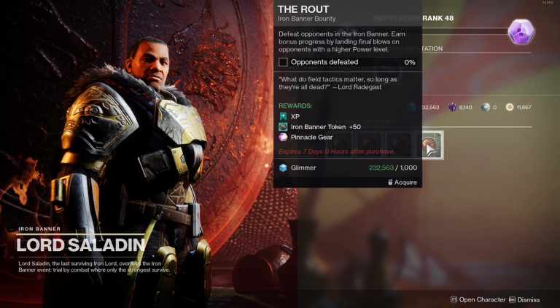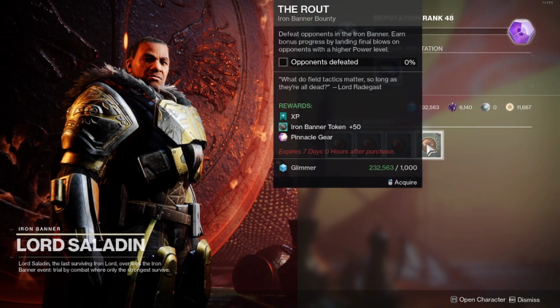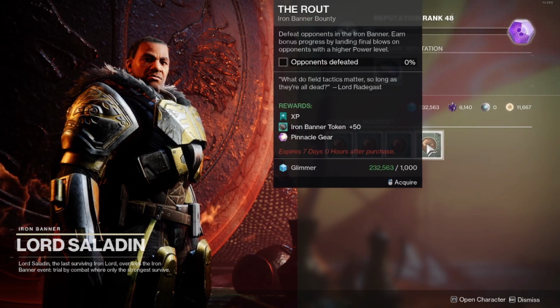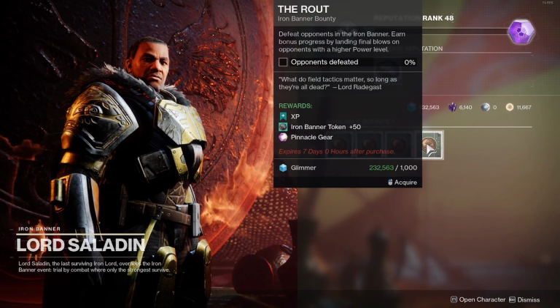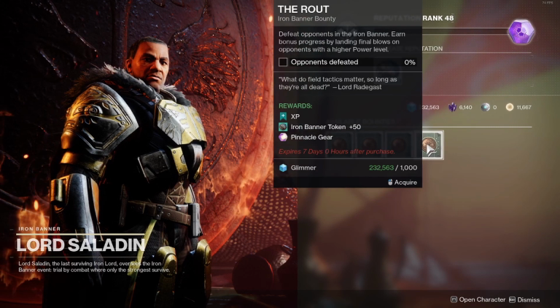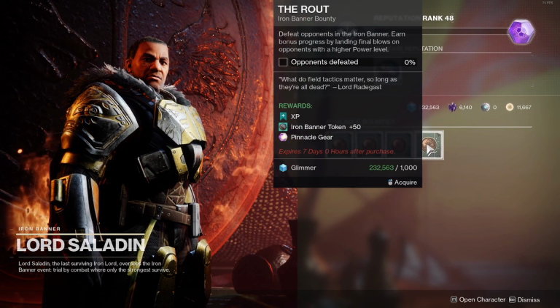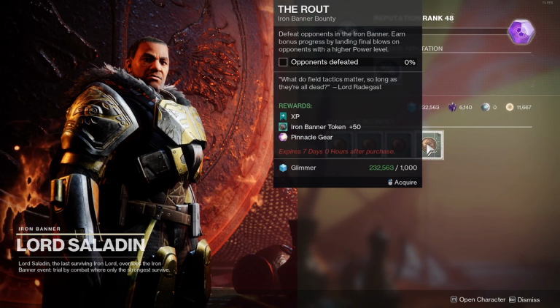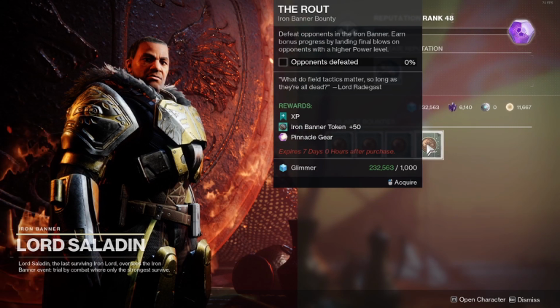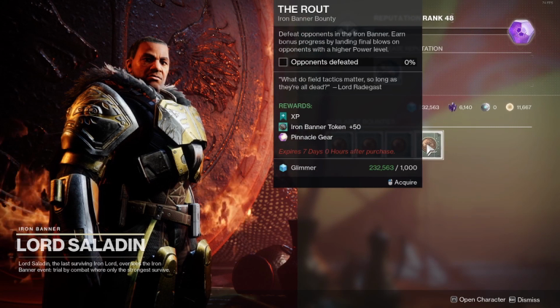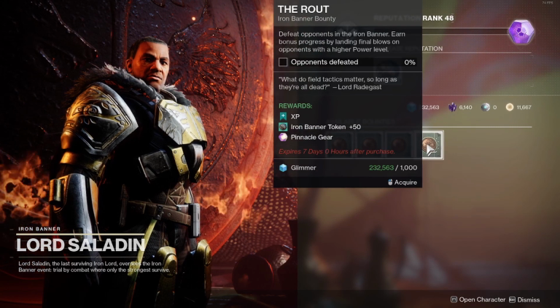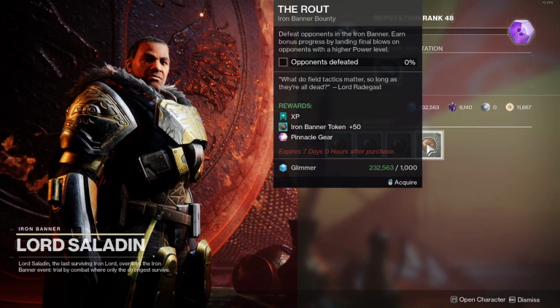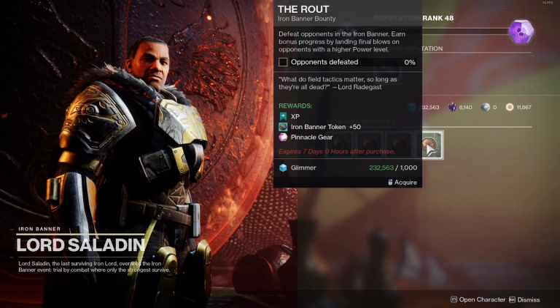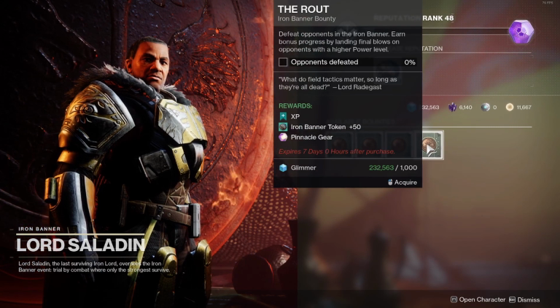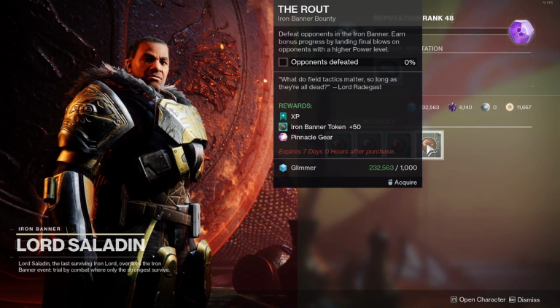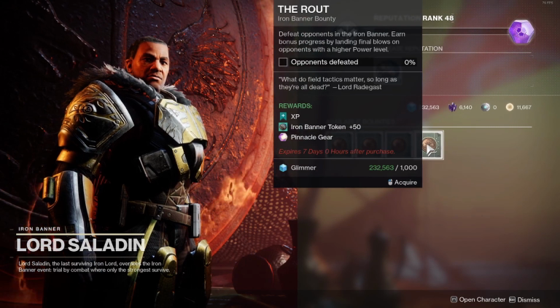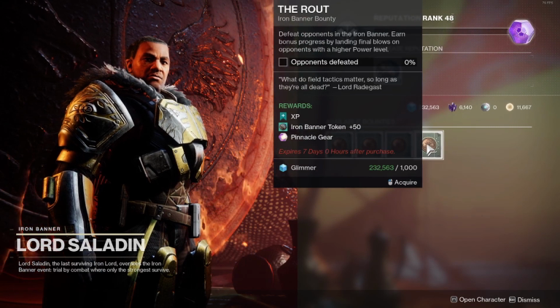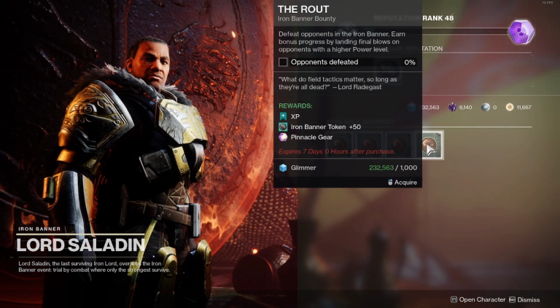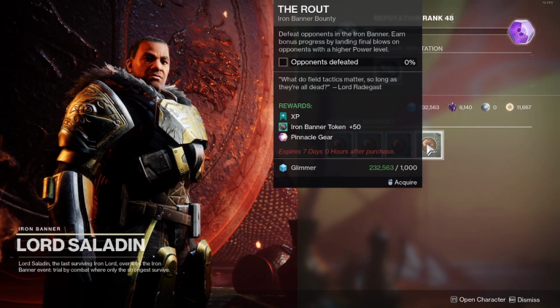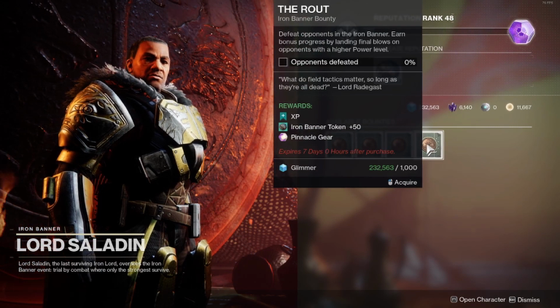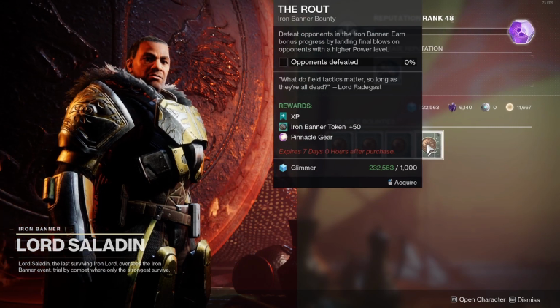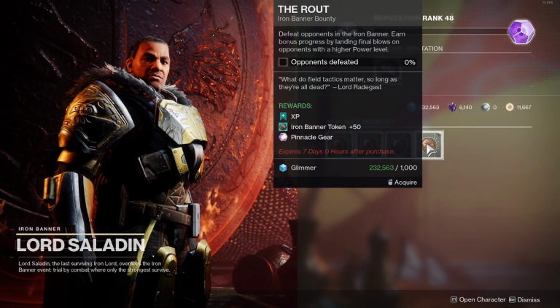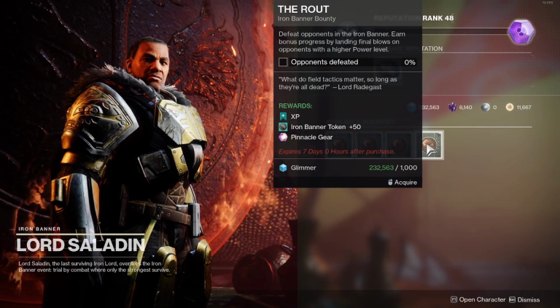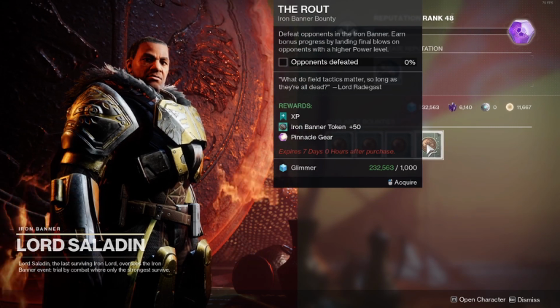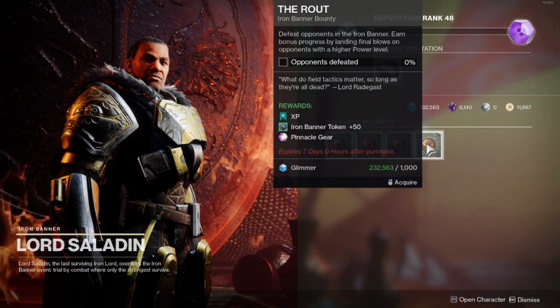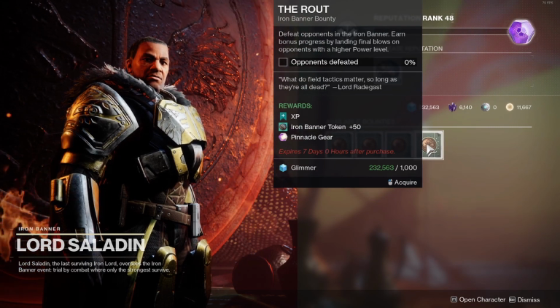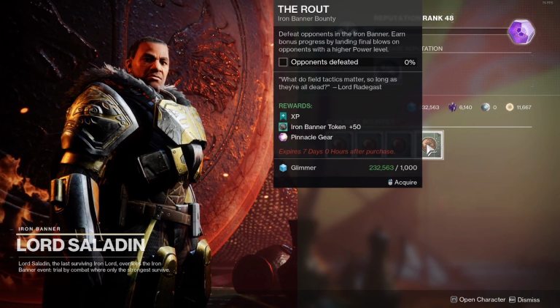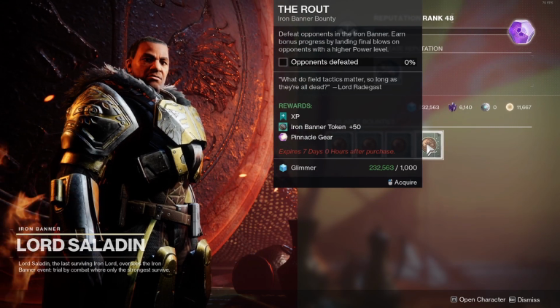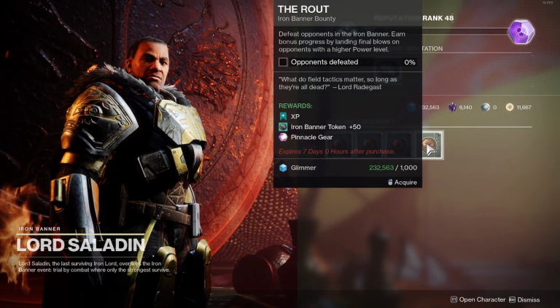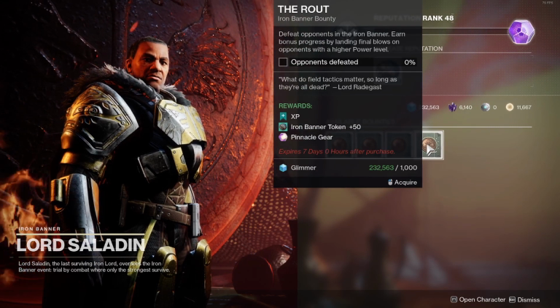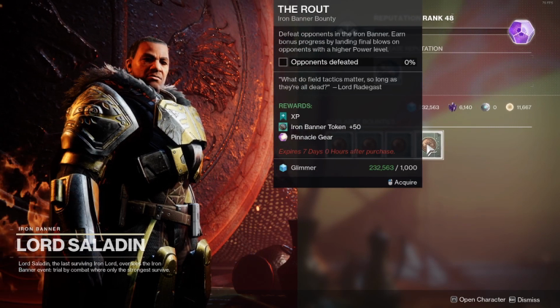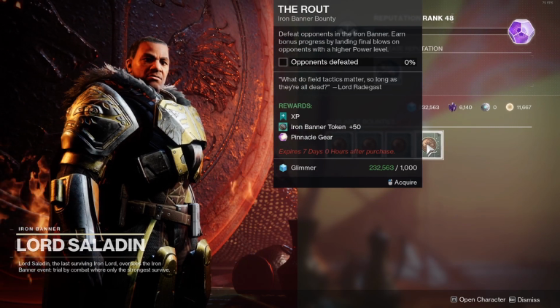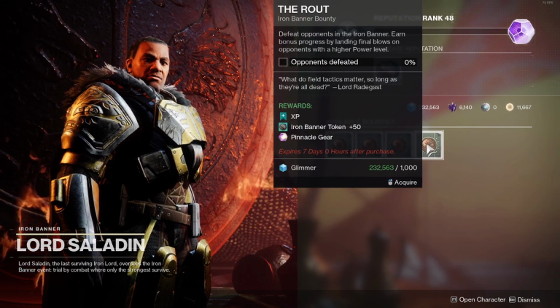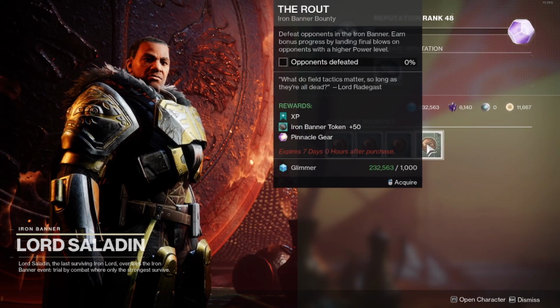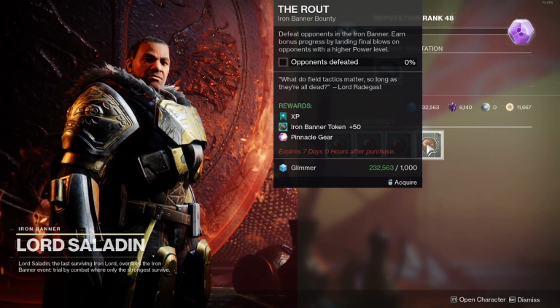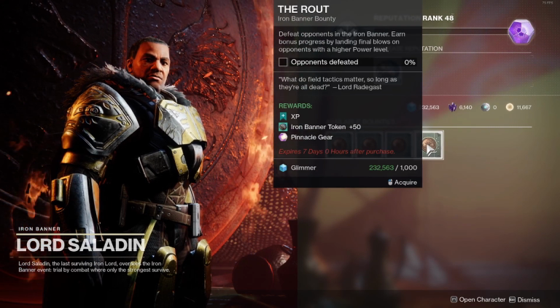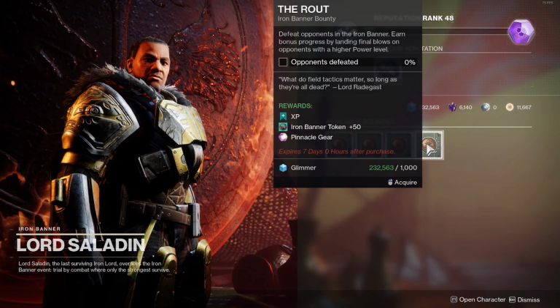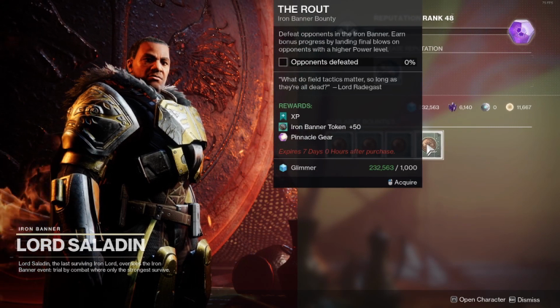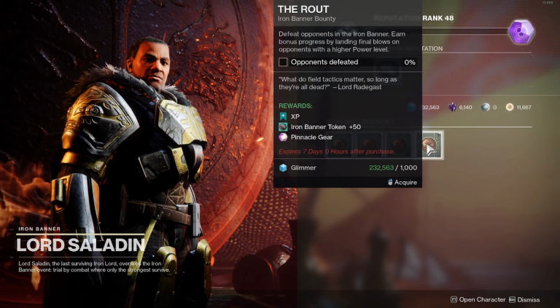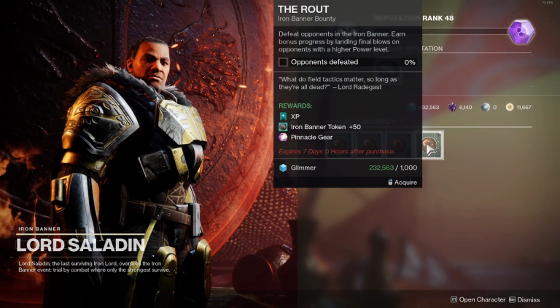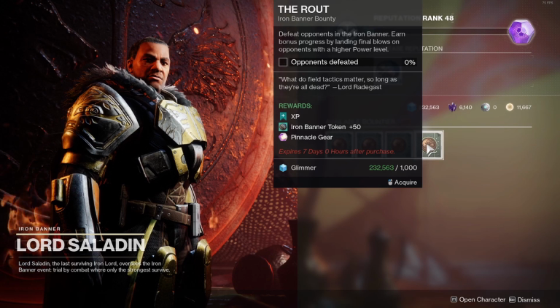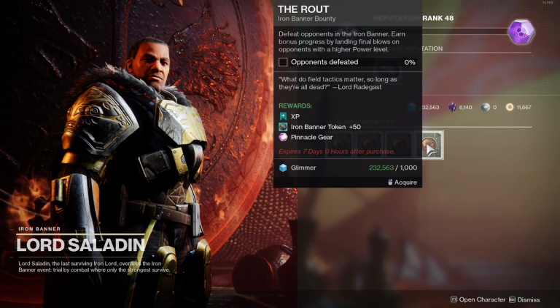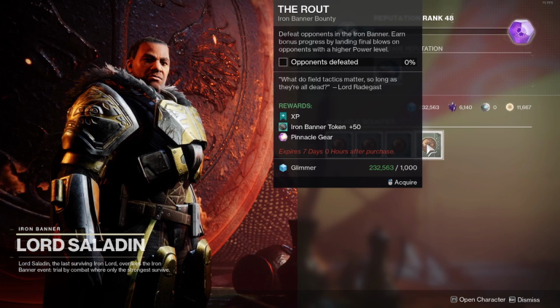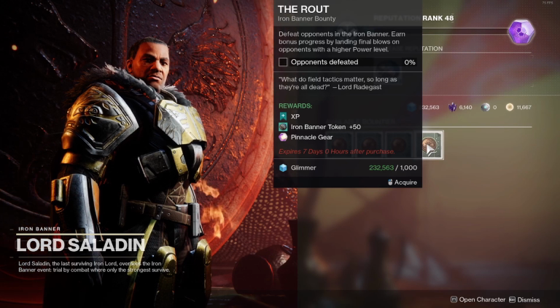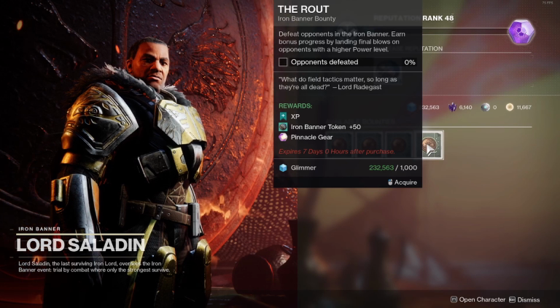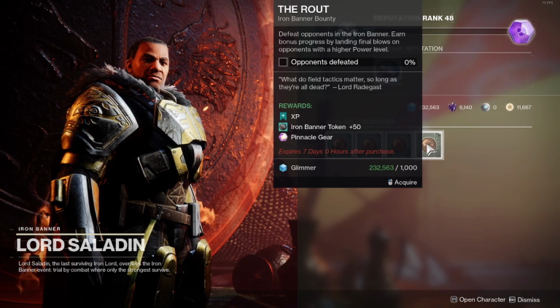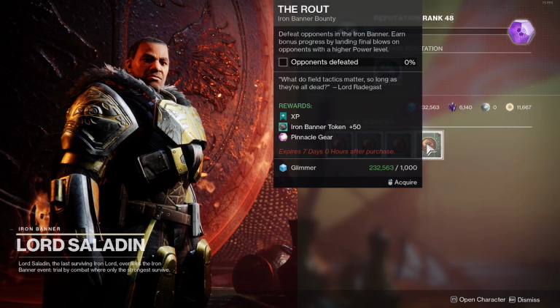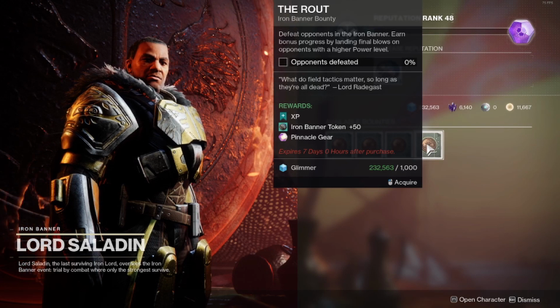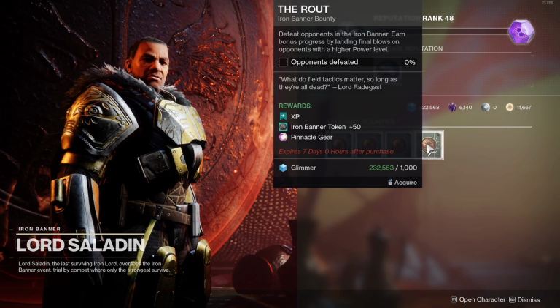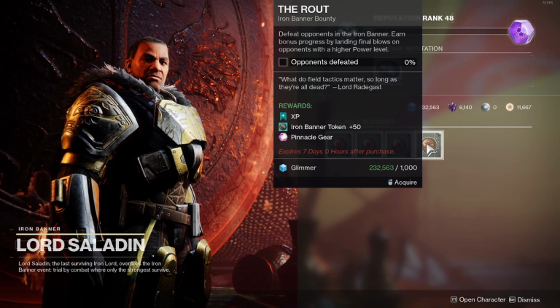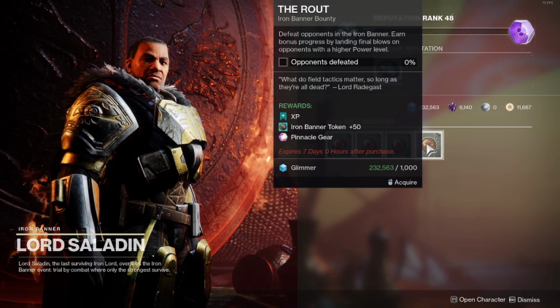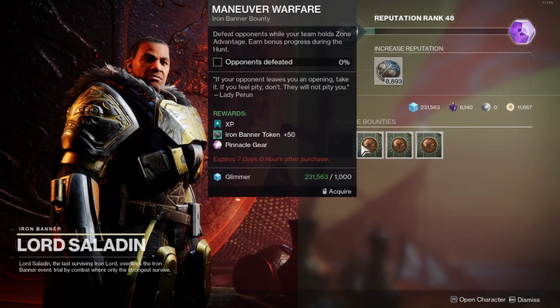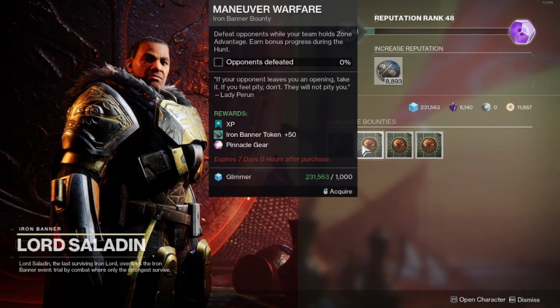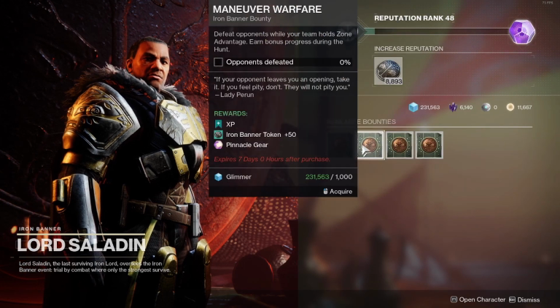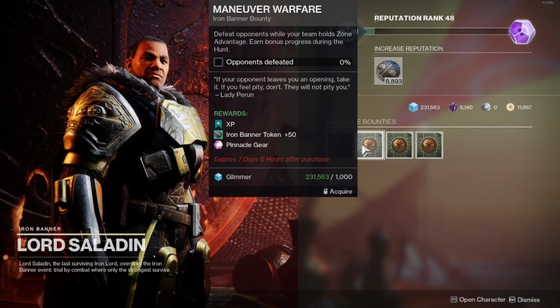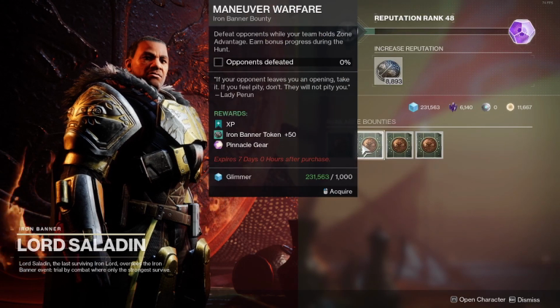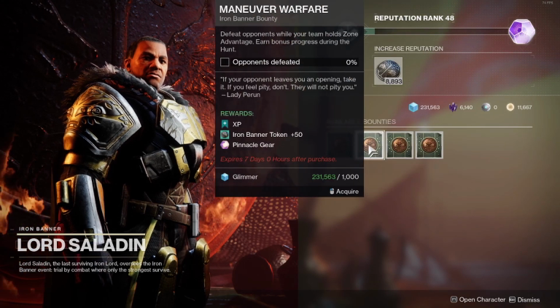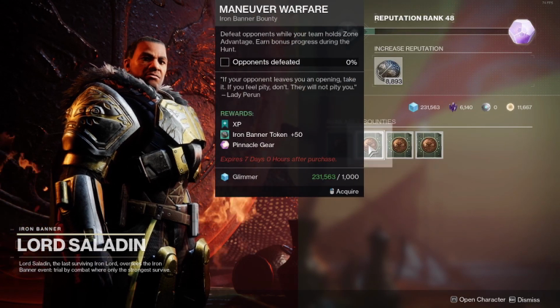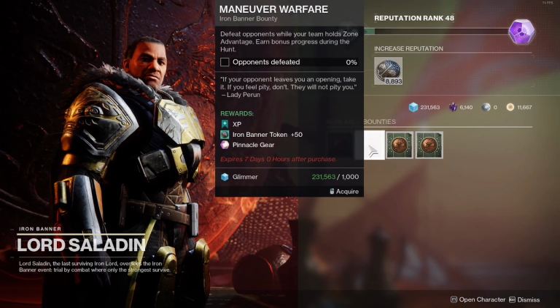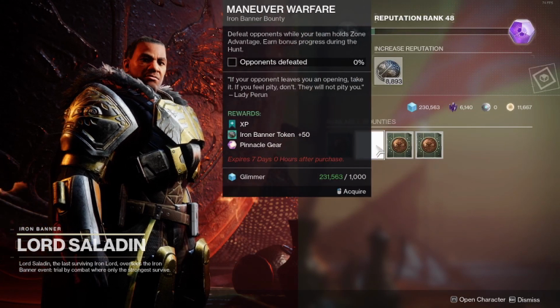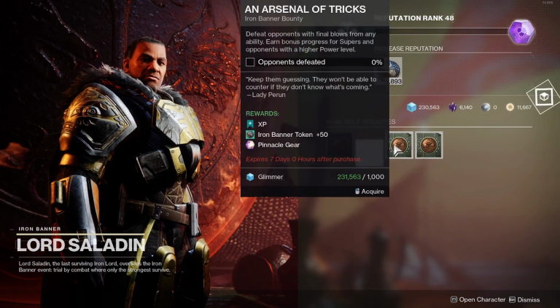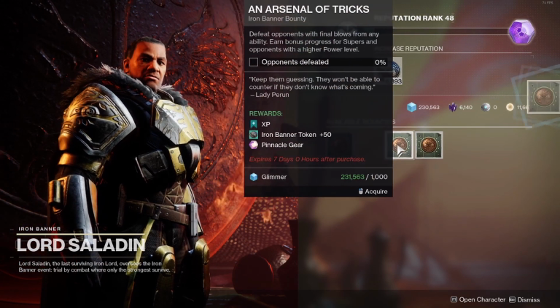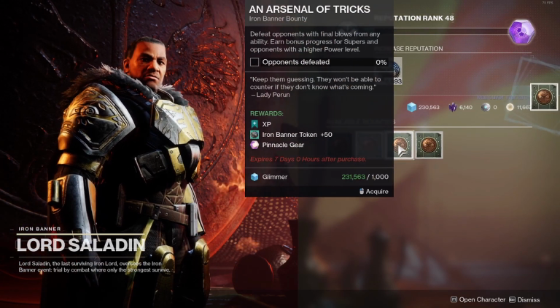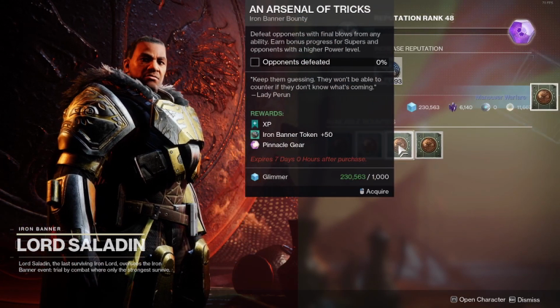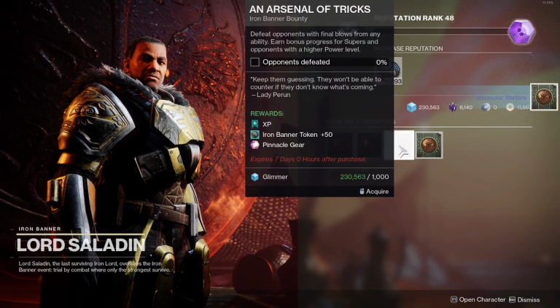This bounty is to defeat opponents in the Iron Banner — earn bonus progress by landing final blows on opponents with a higher level. Each bounty grants pinnacle gear.